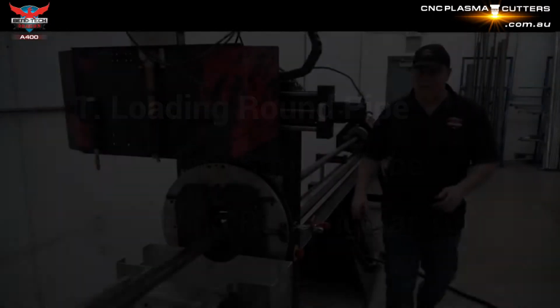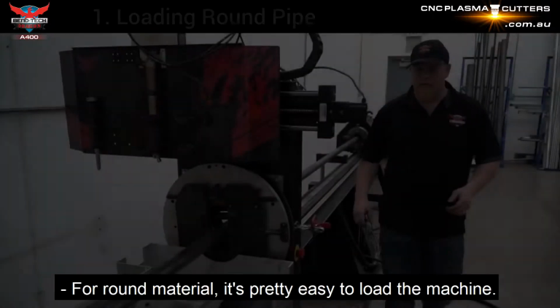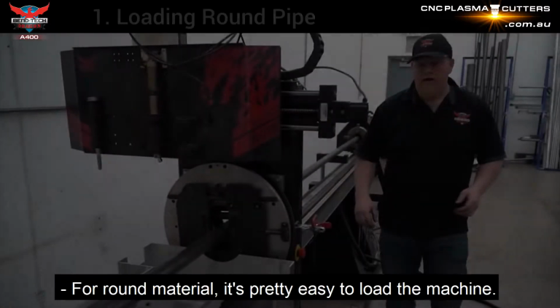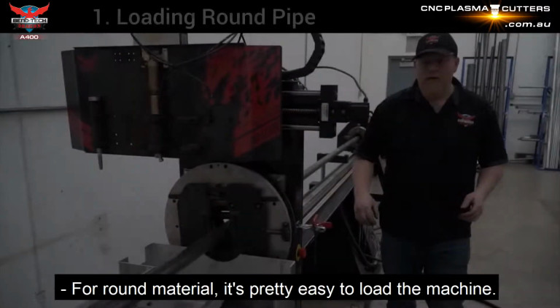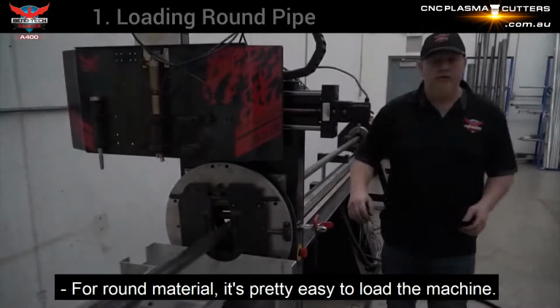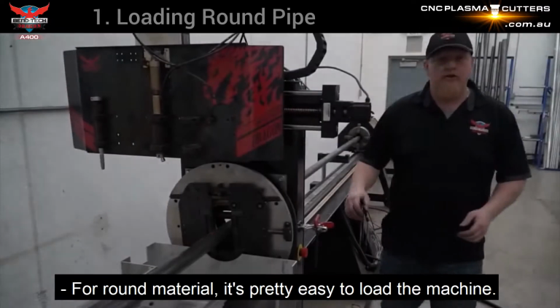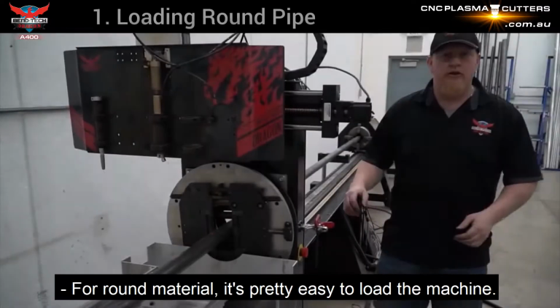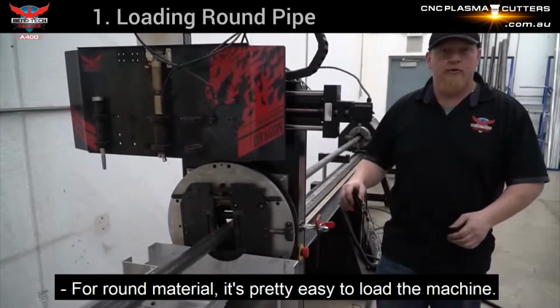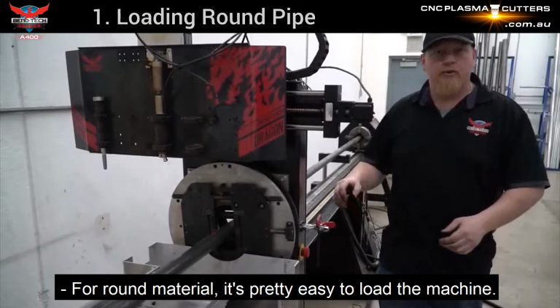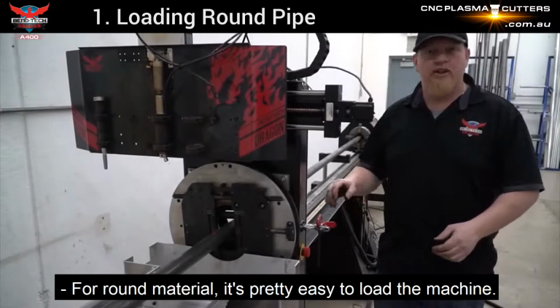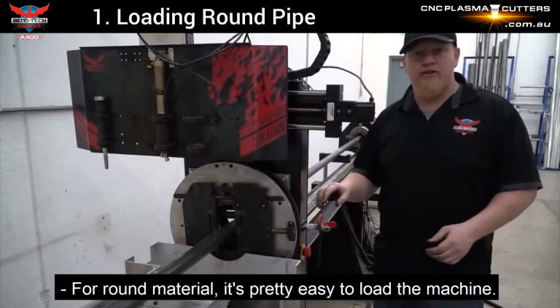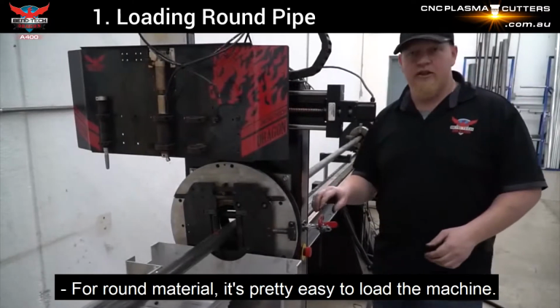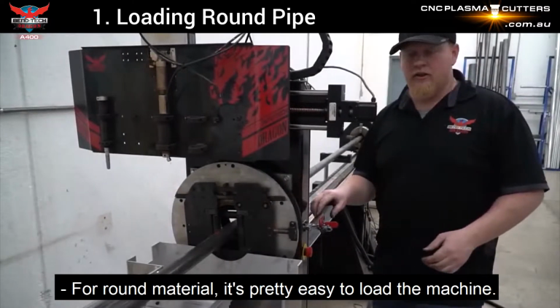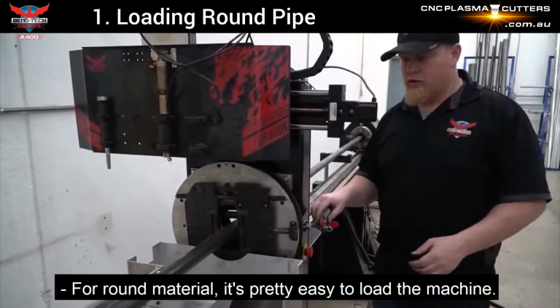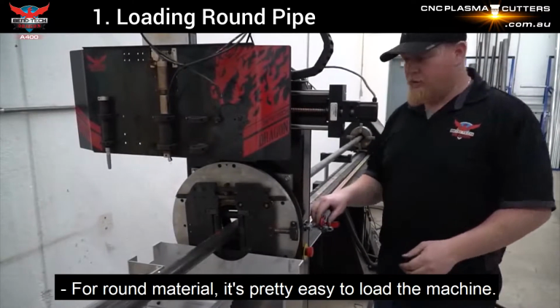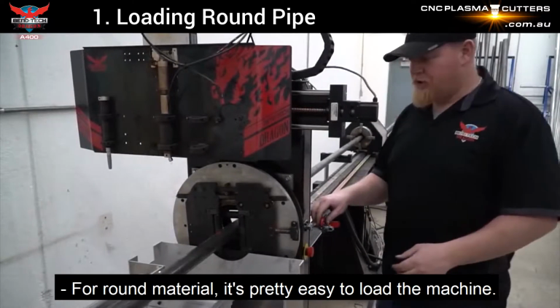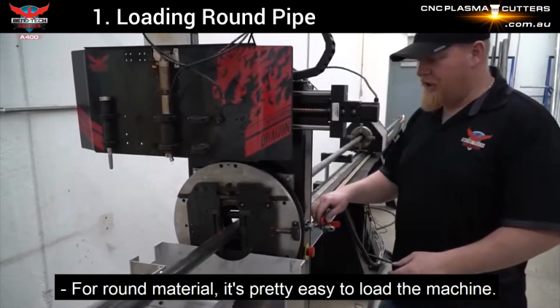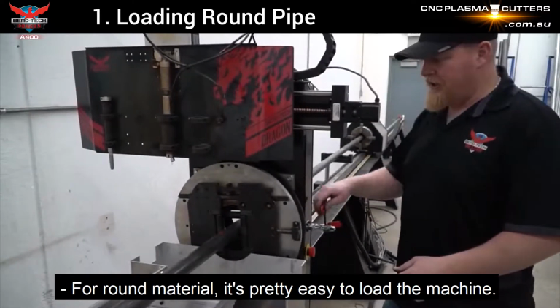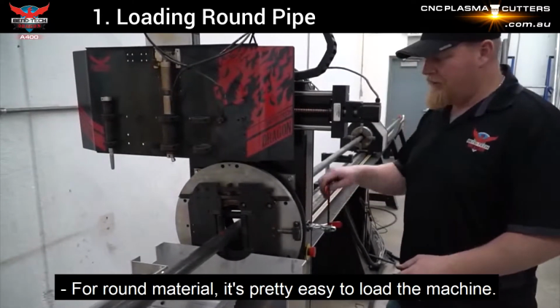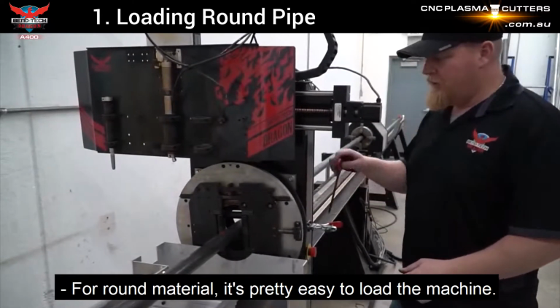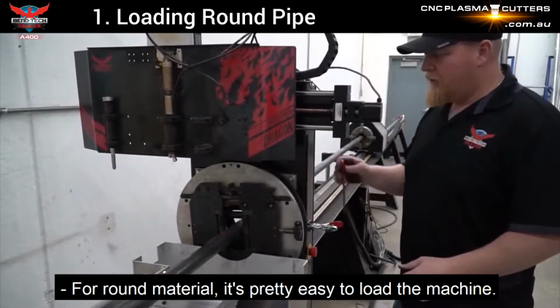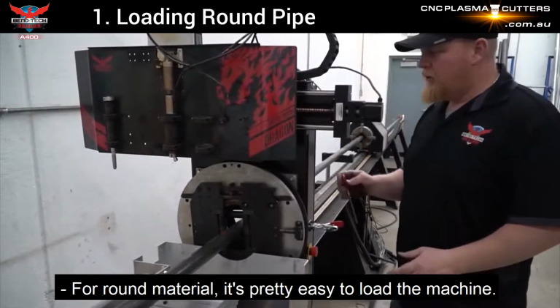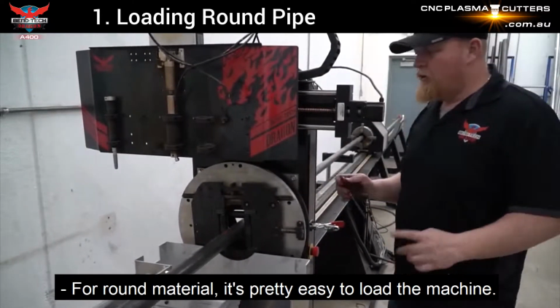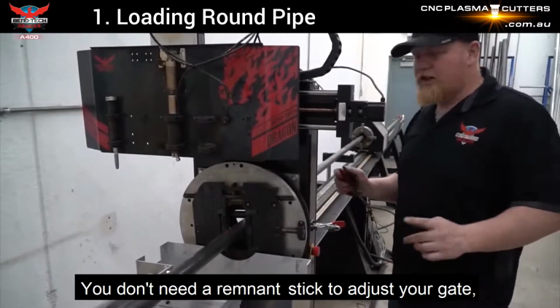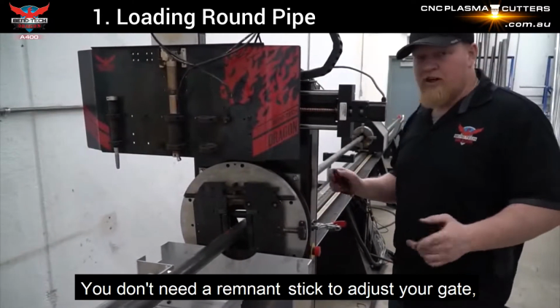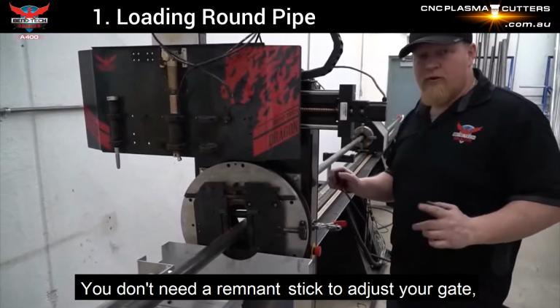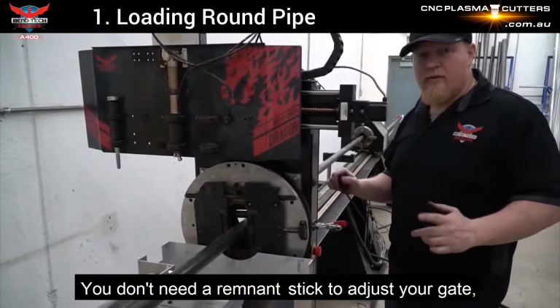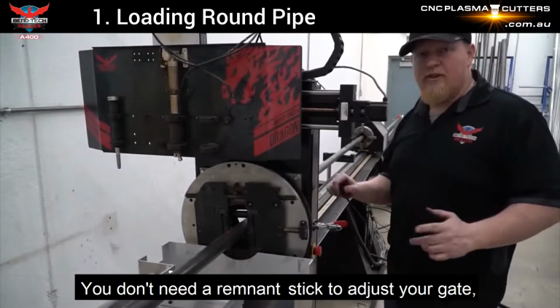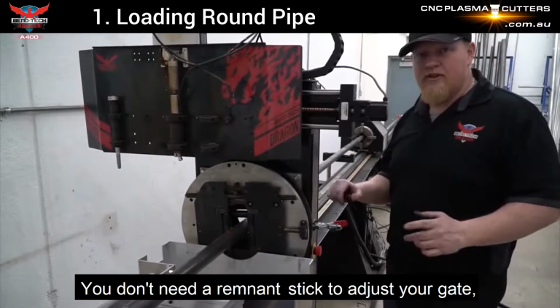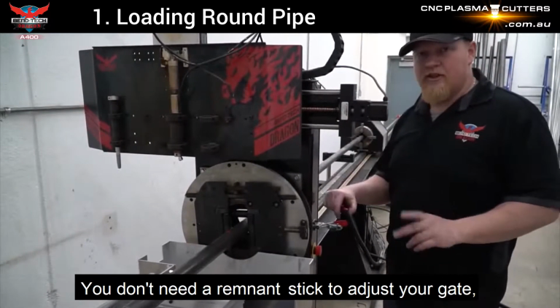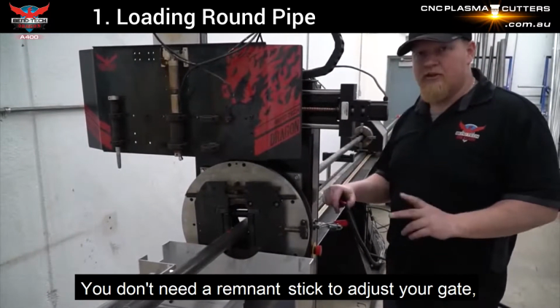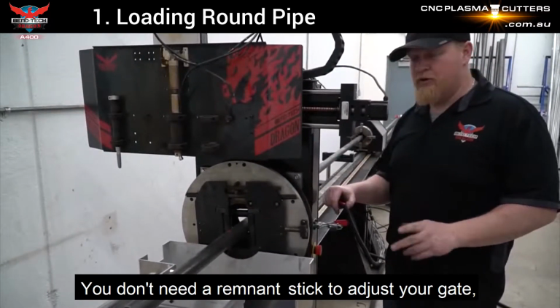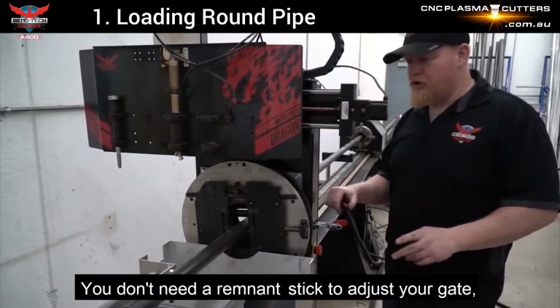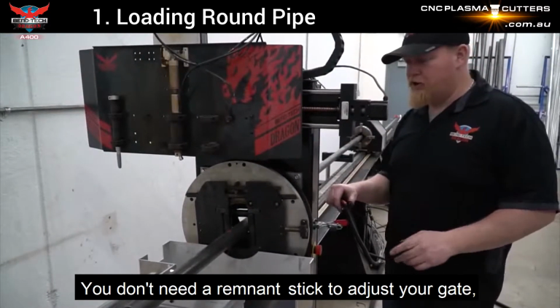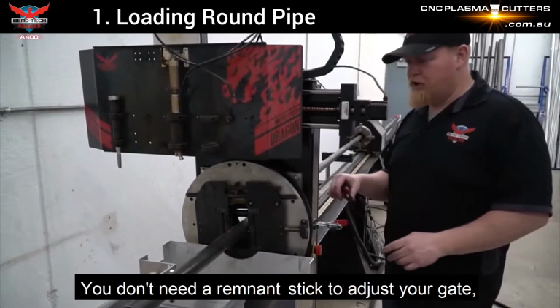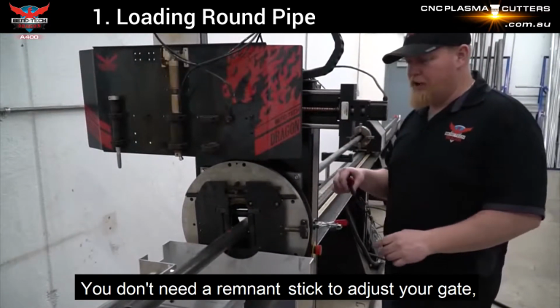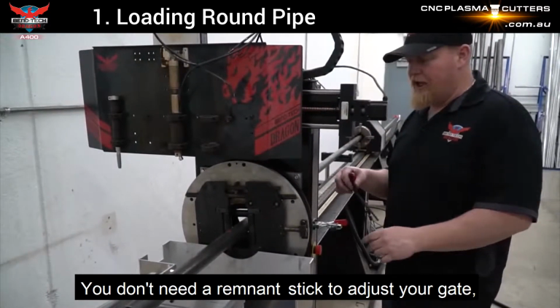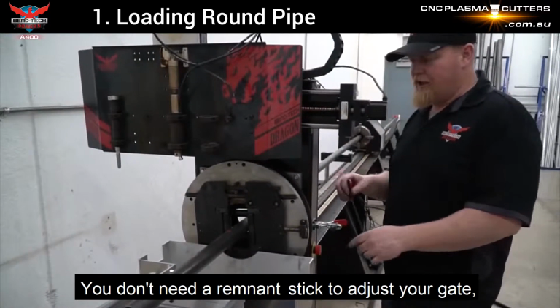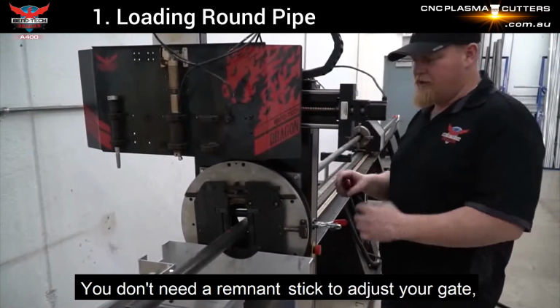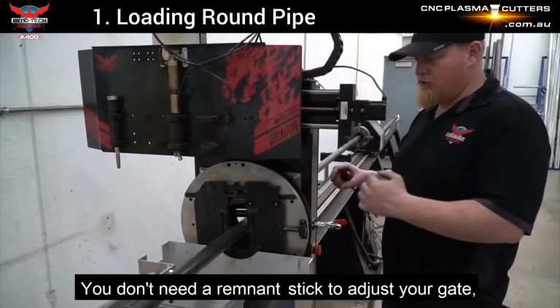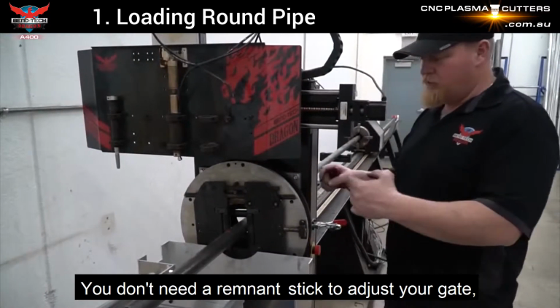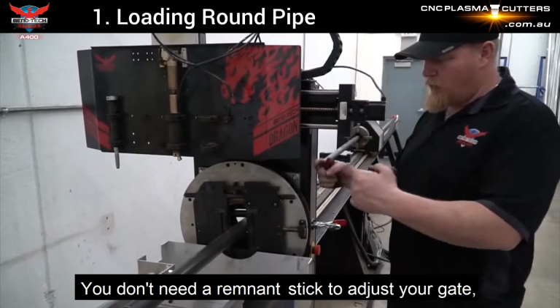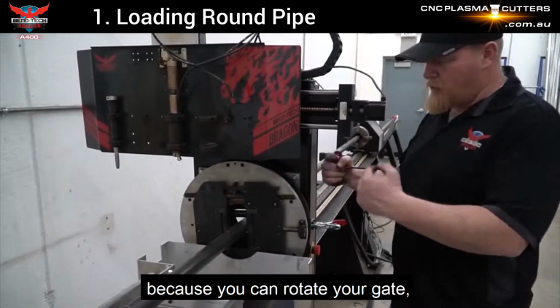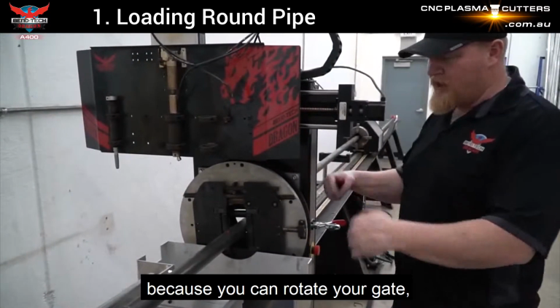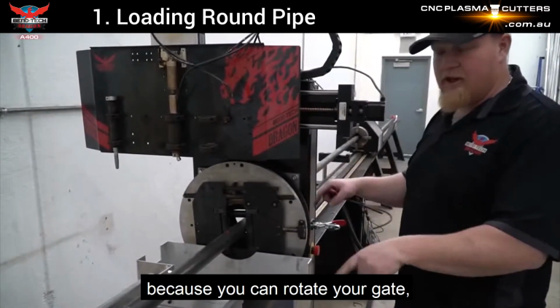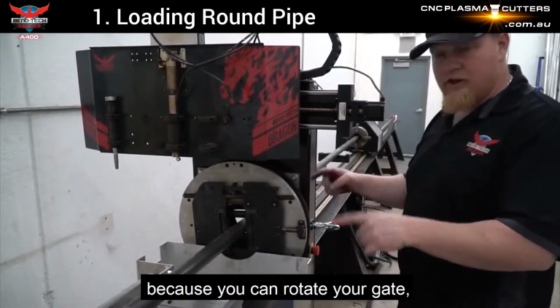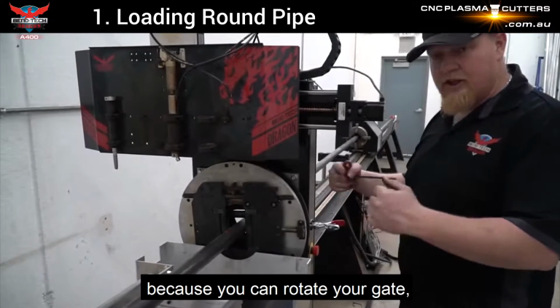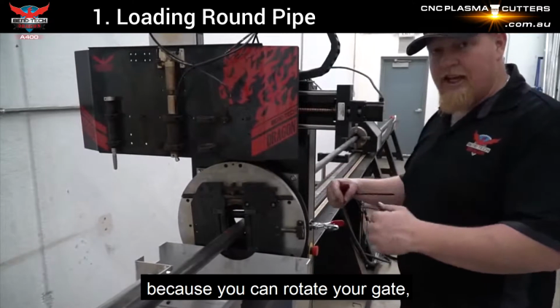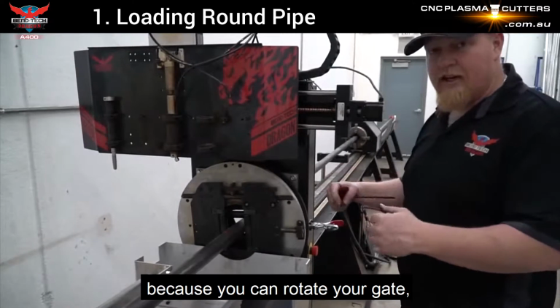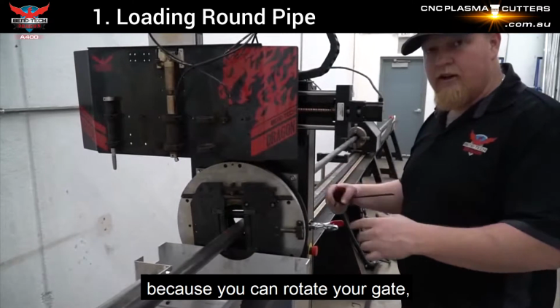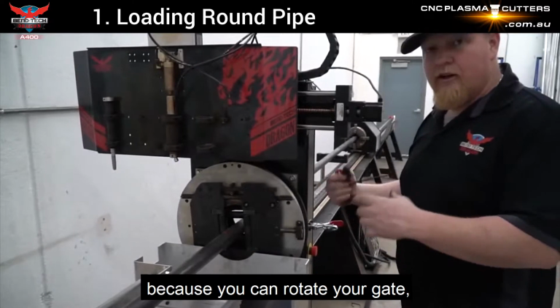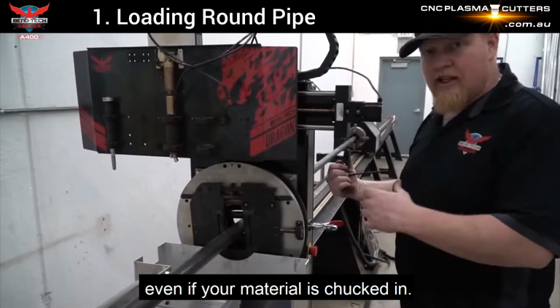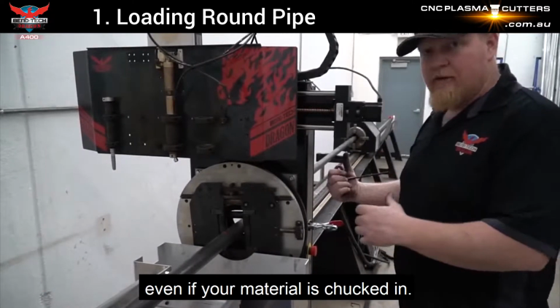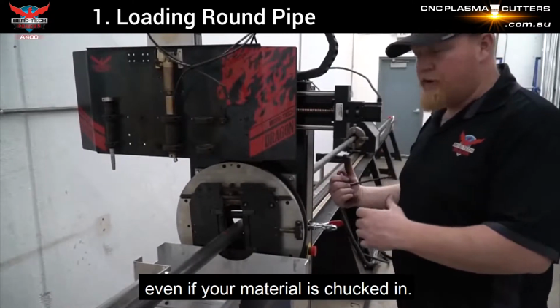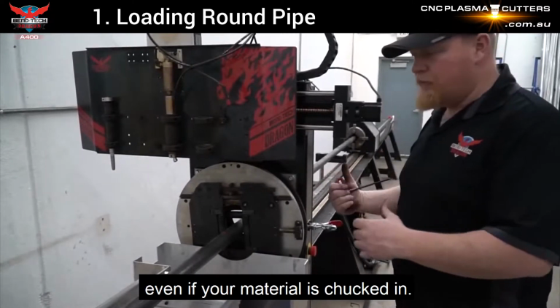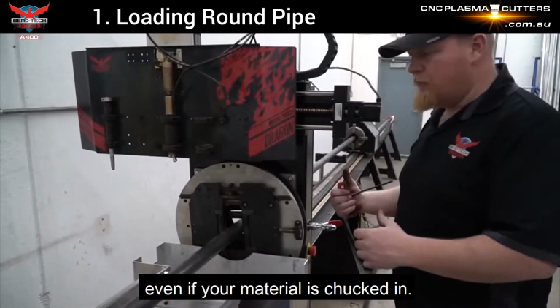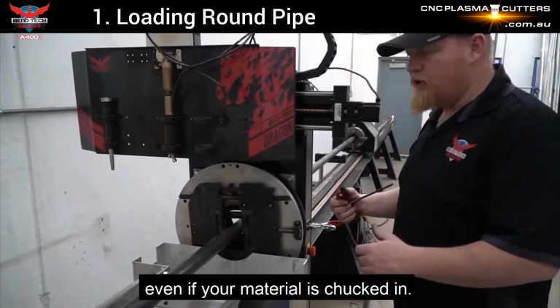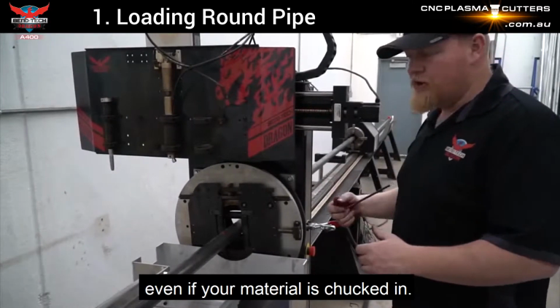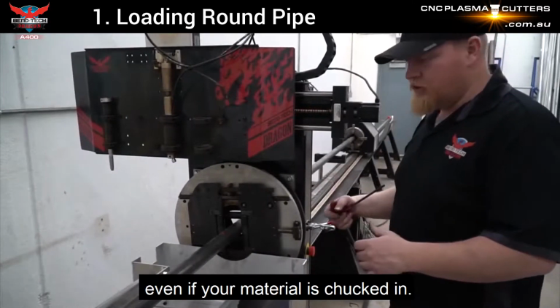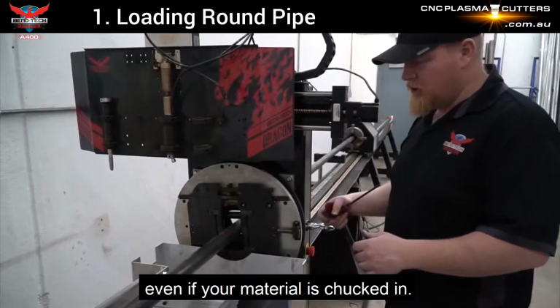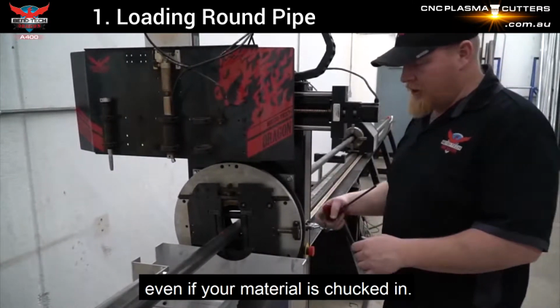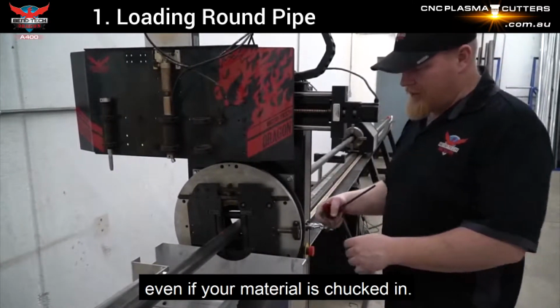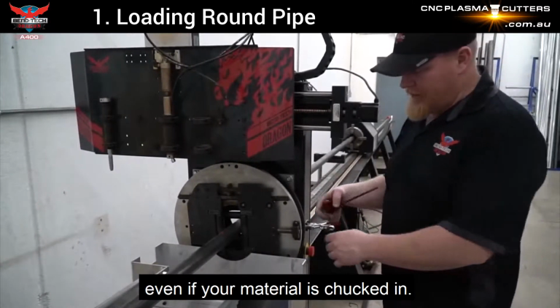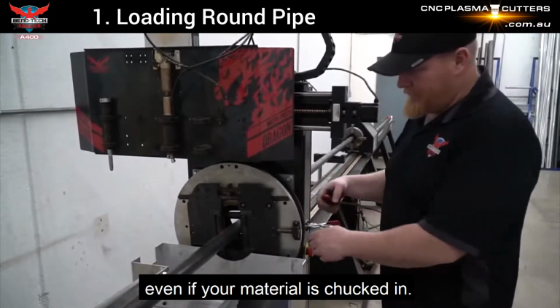For round material, it's pretty easy to load a machine. You don't need a remnant stick to adjust your gate because you can rotate your gate even if the material is chucked in.